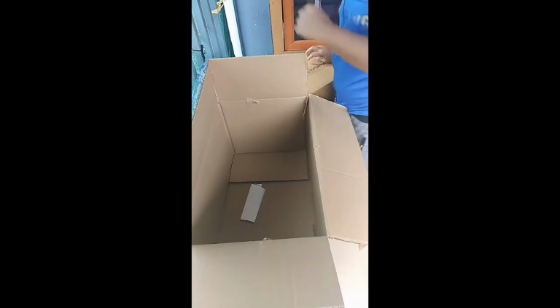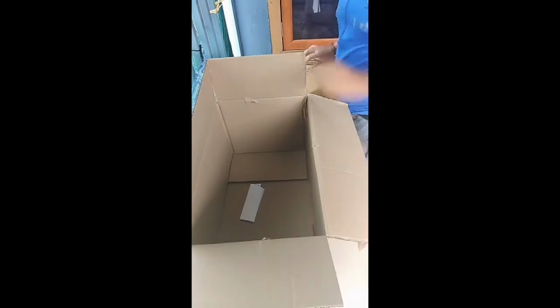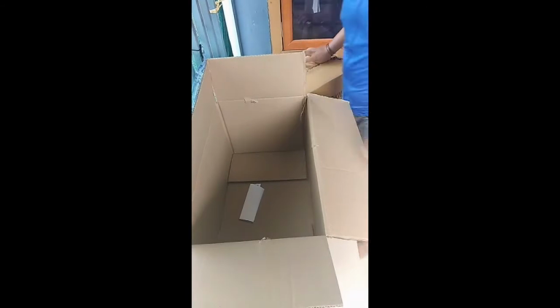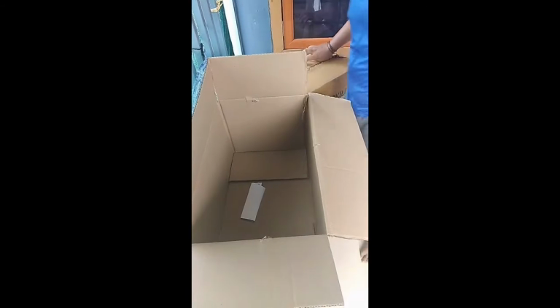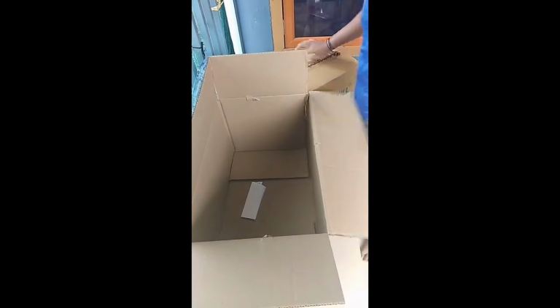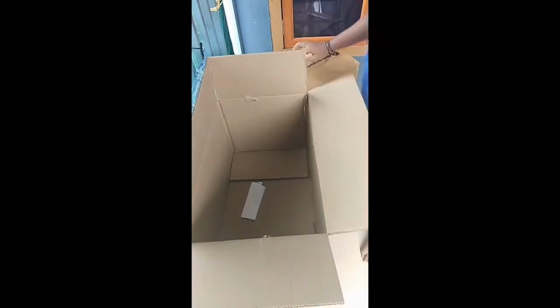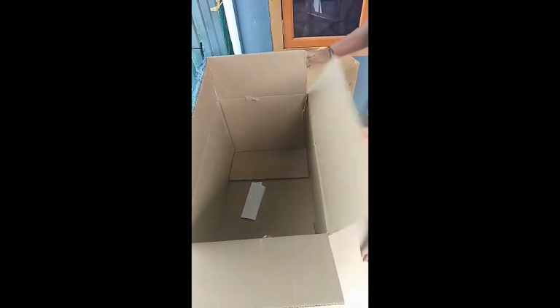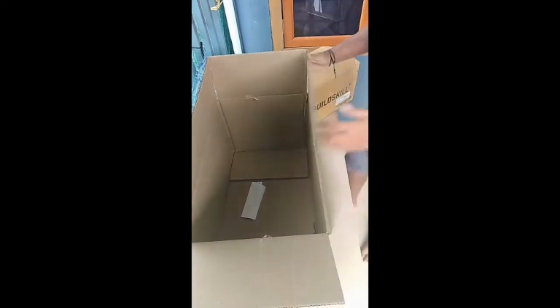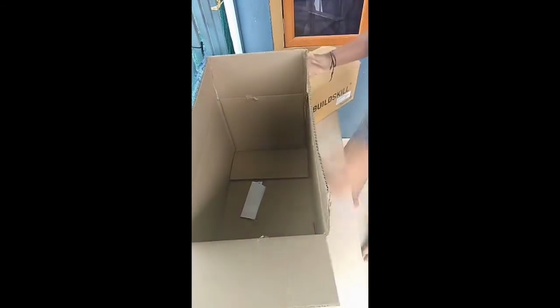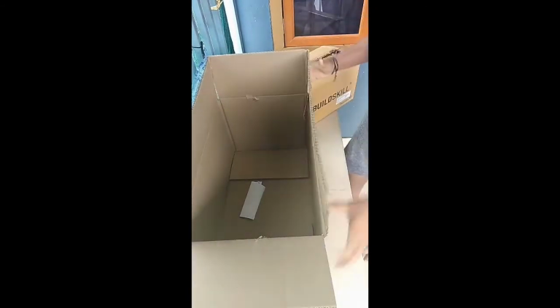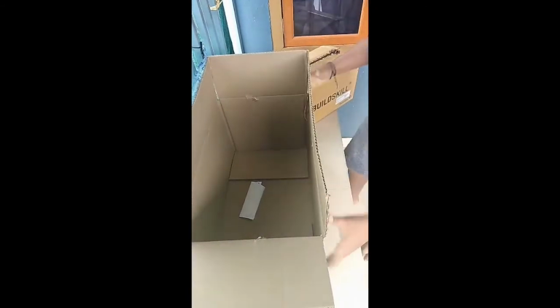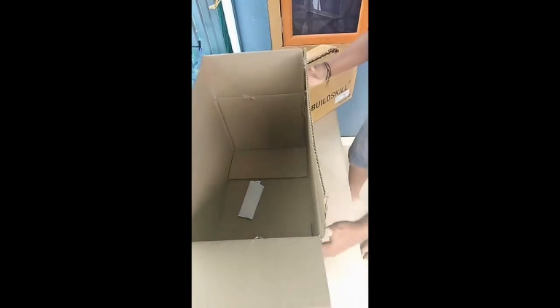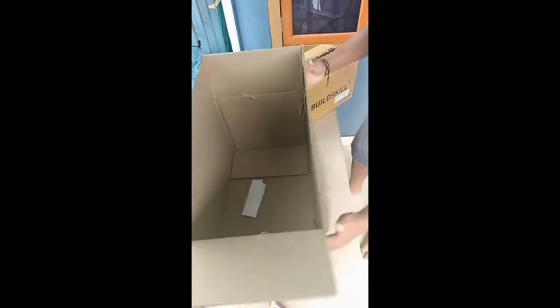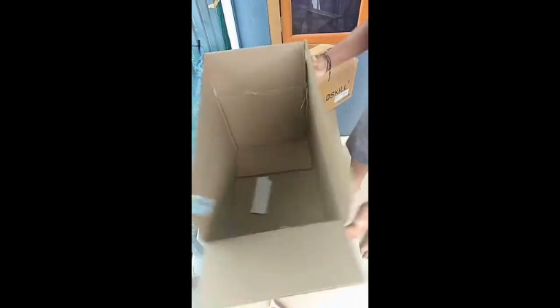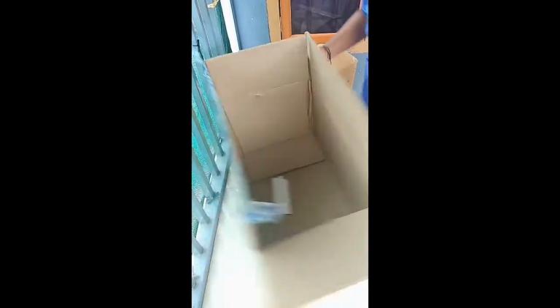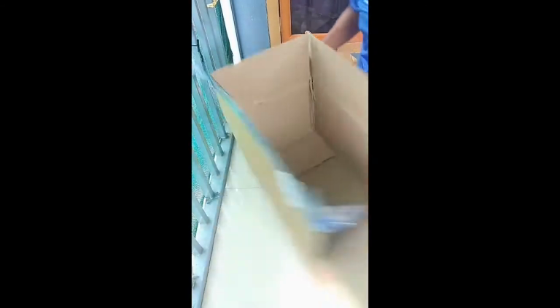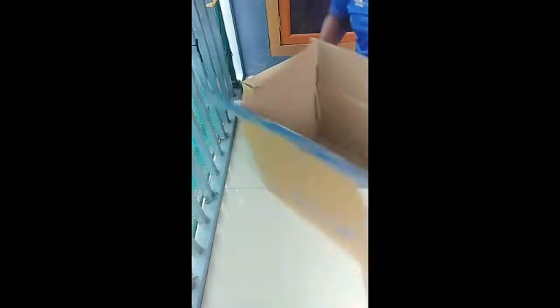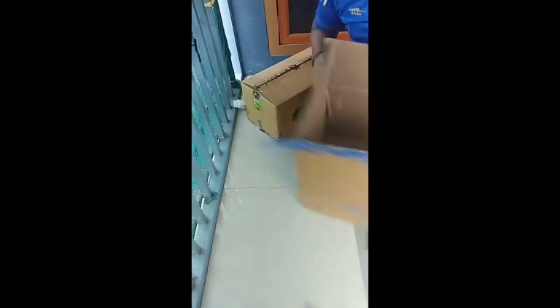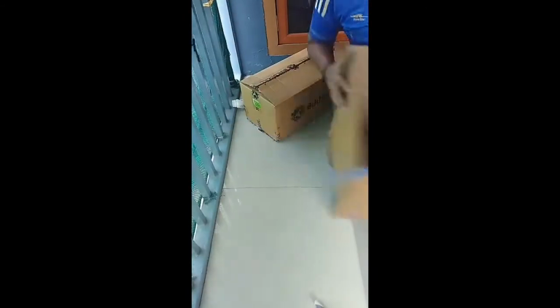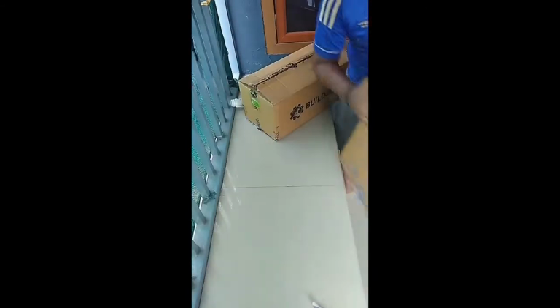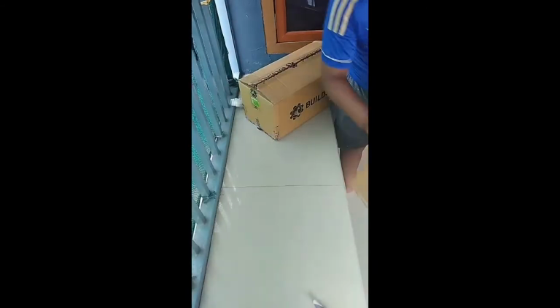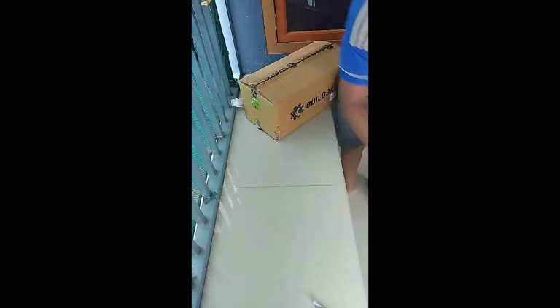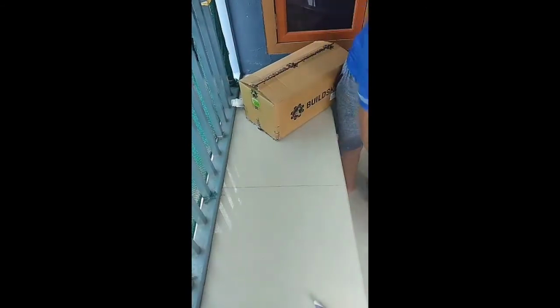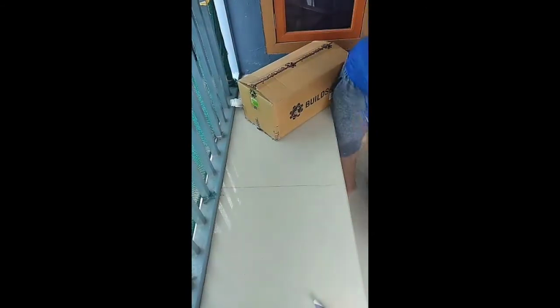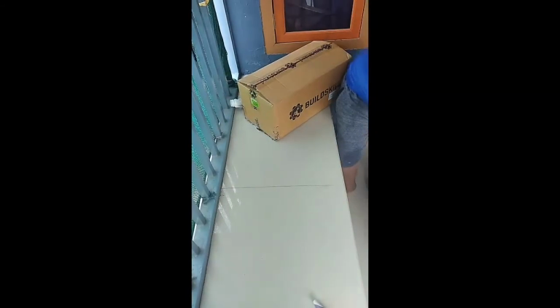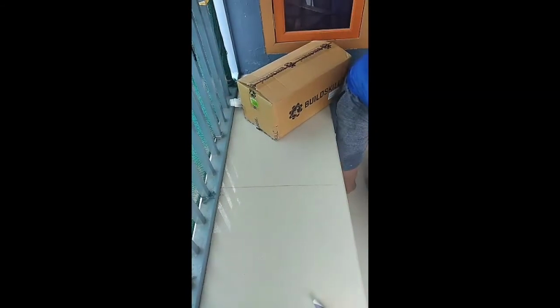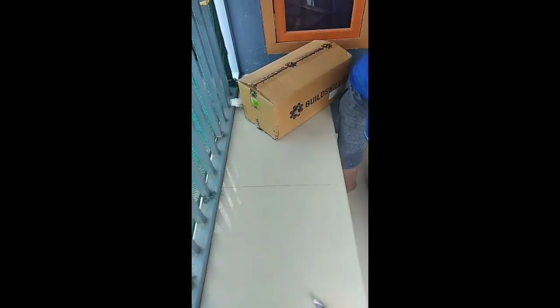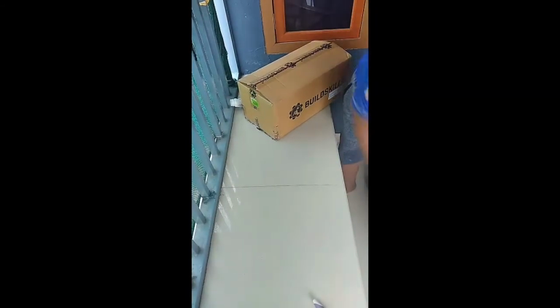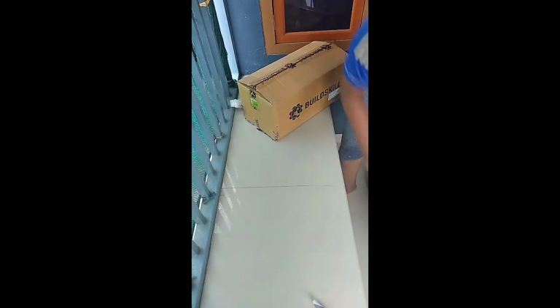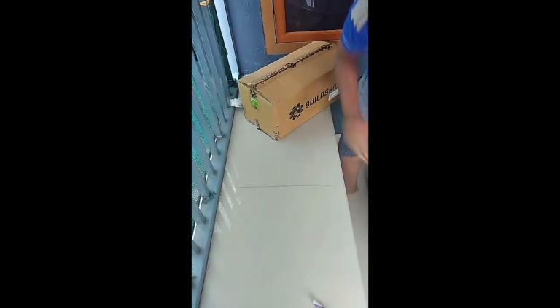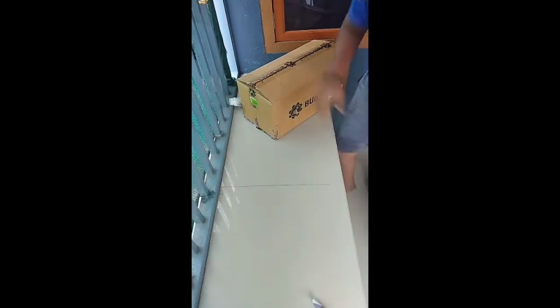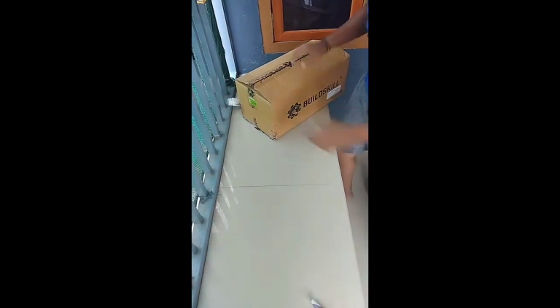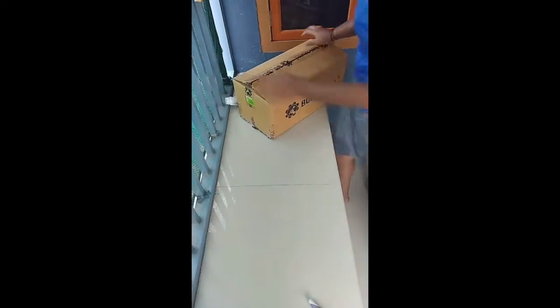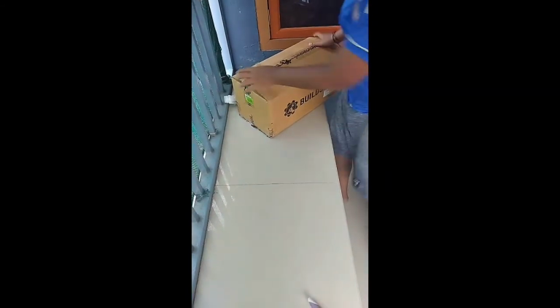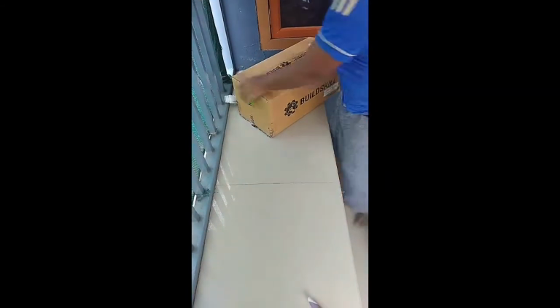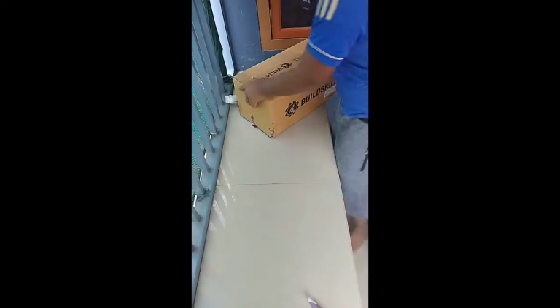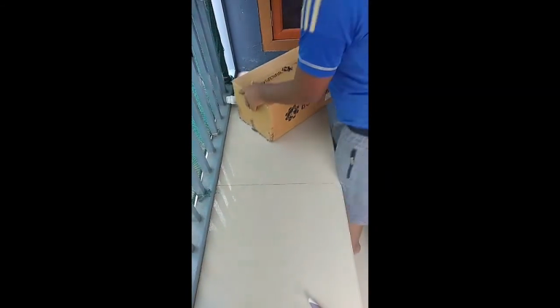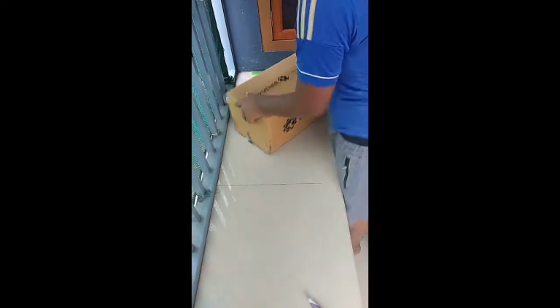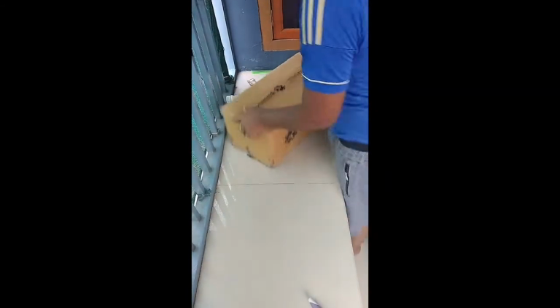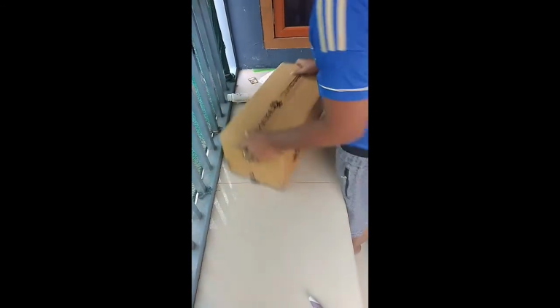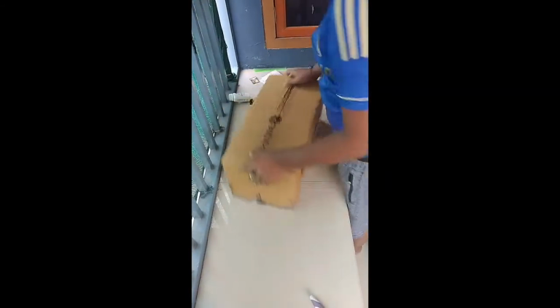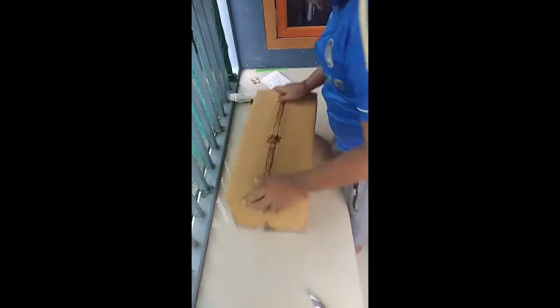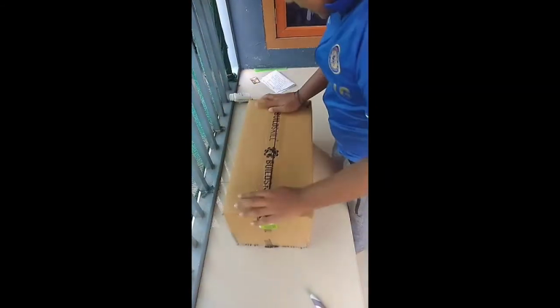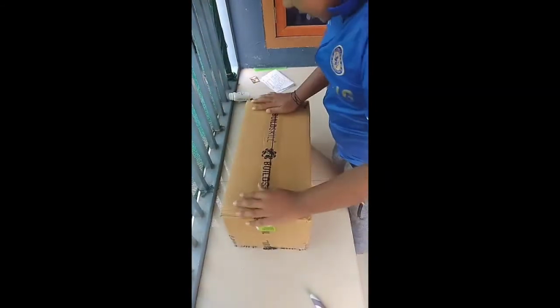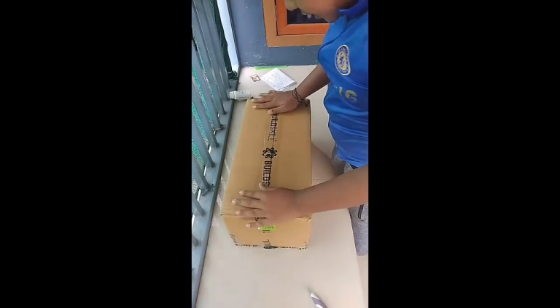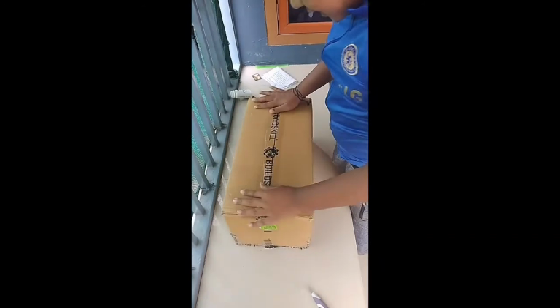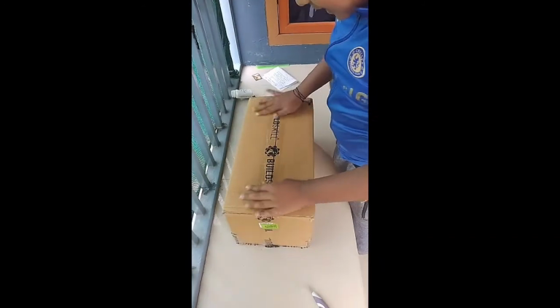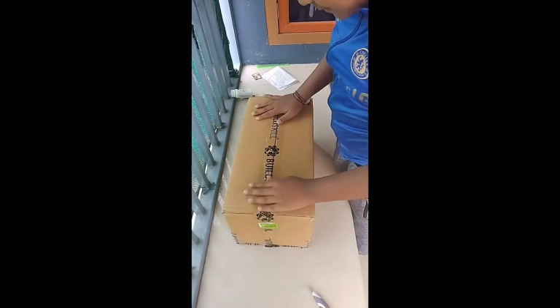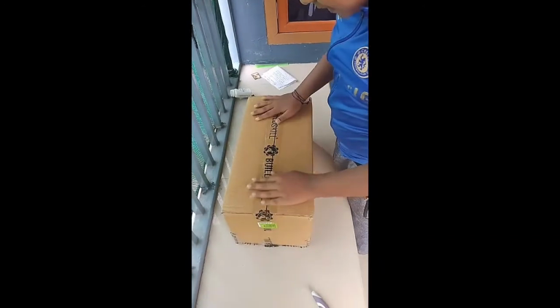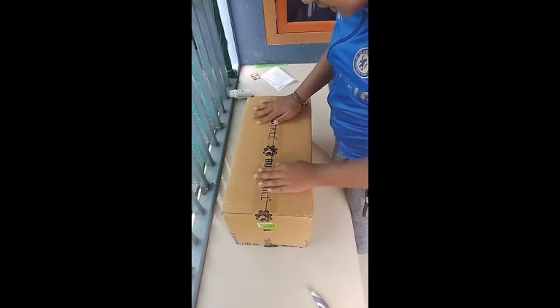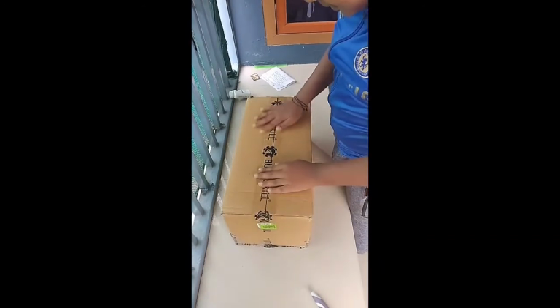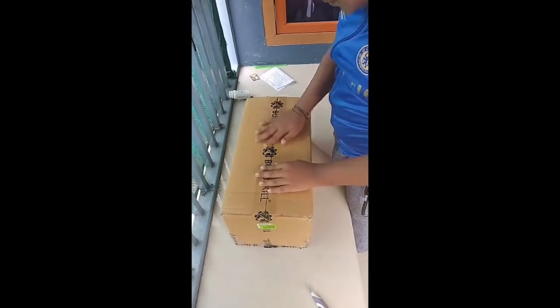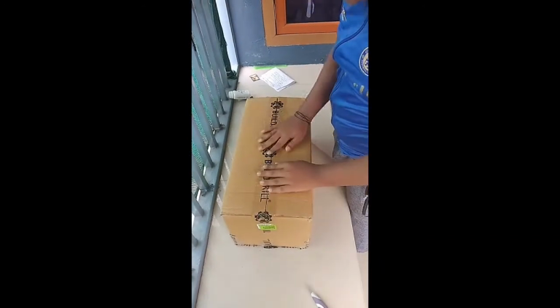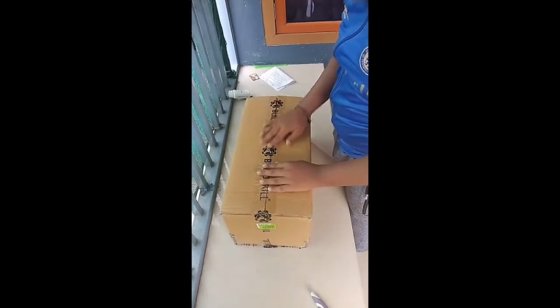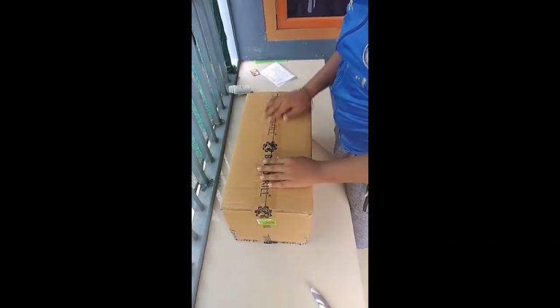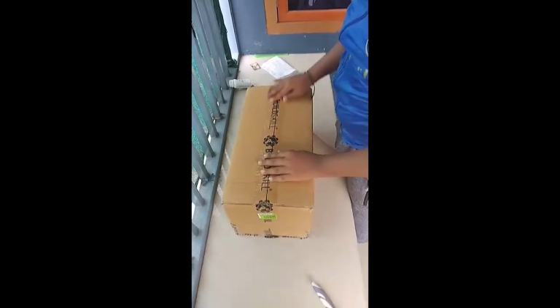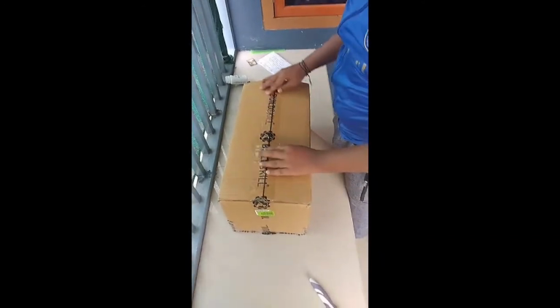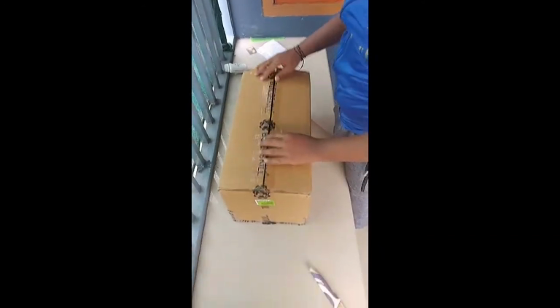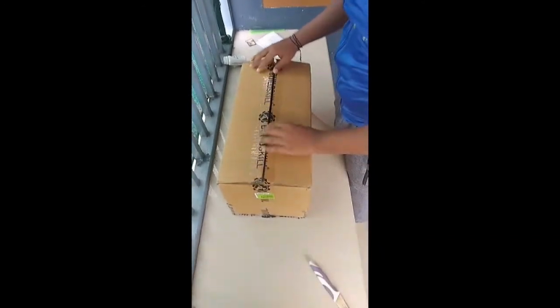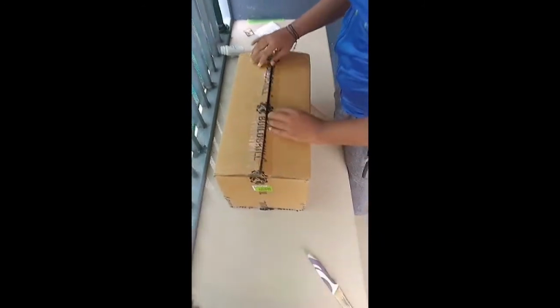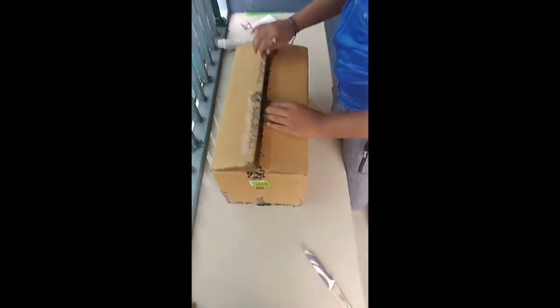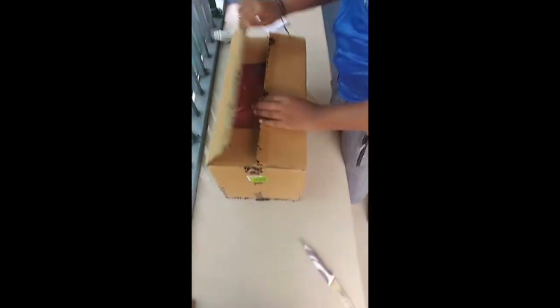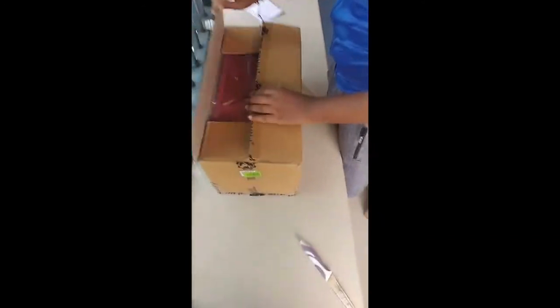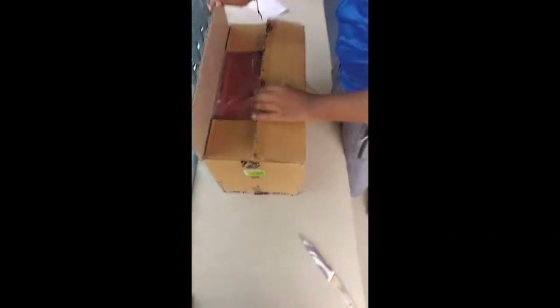First box and second box are not going to be able to unlock it. Okay, let's unbox the box.